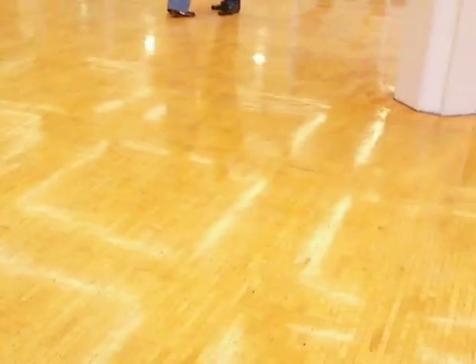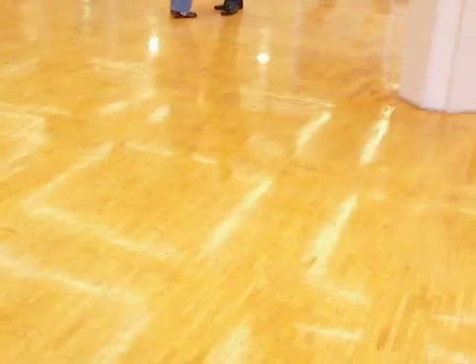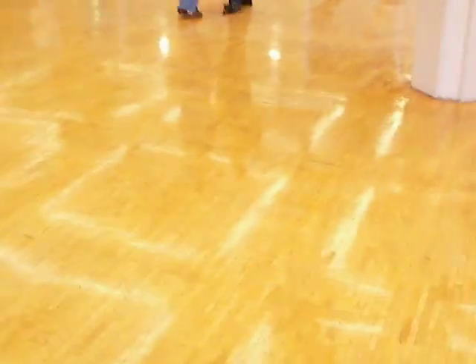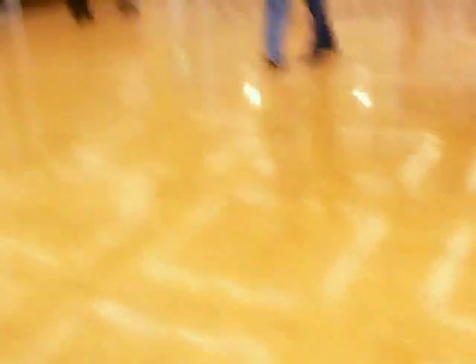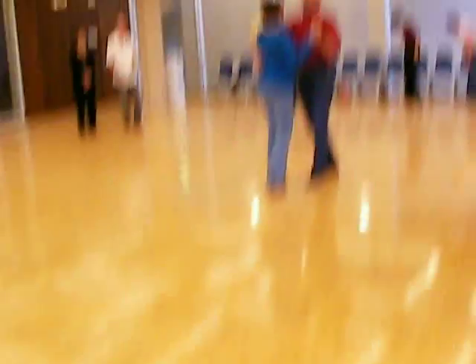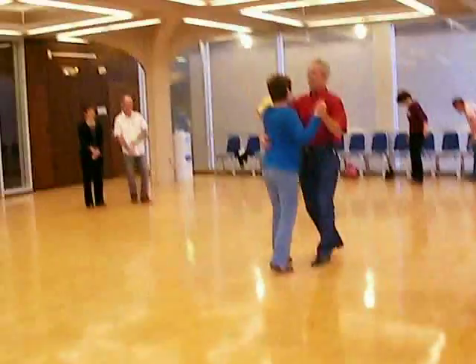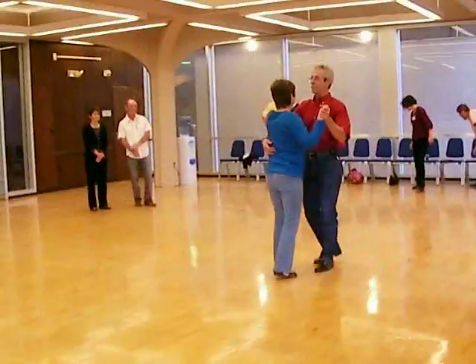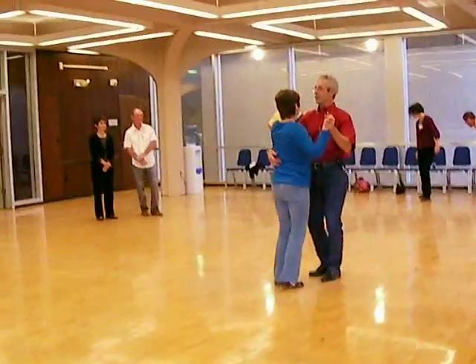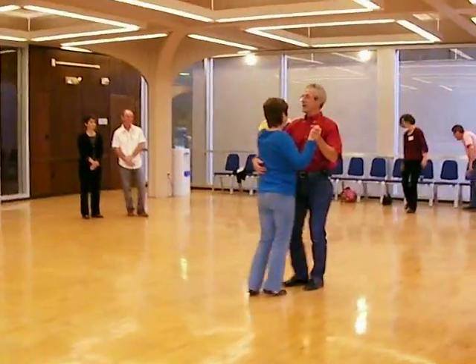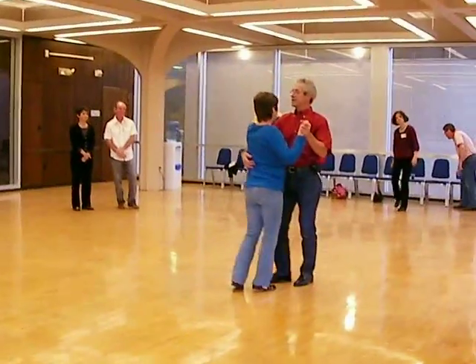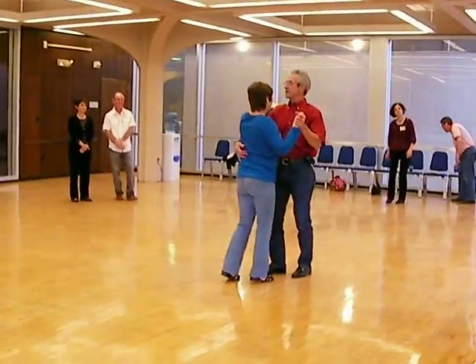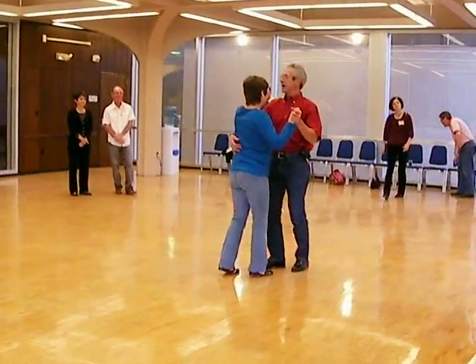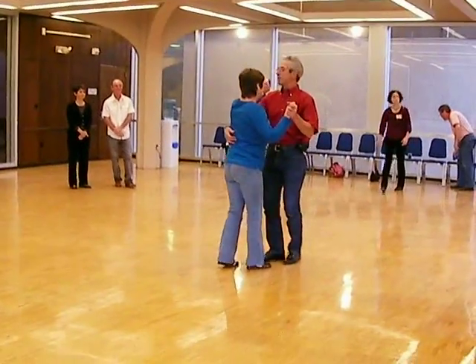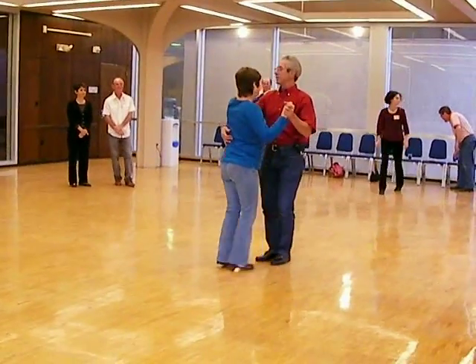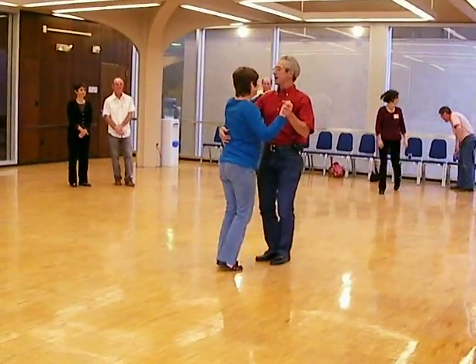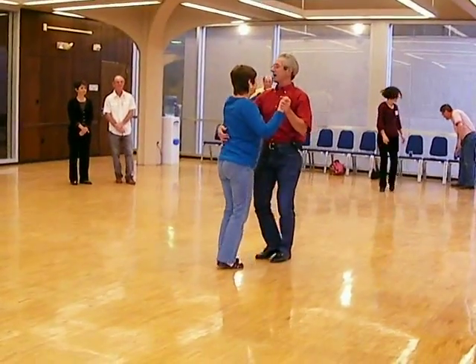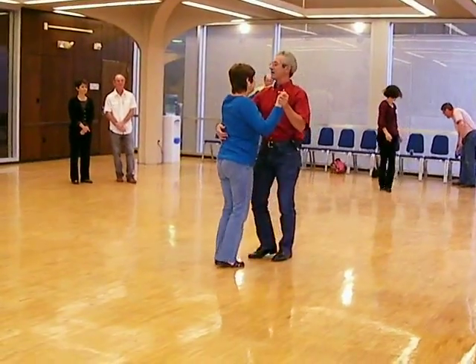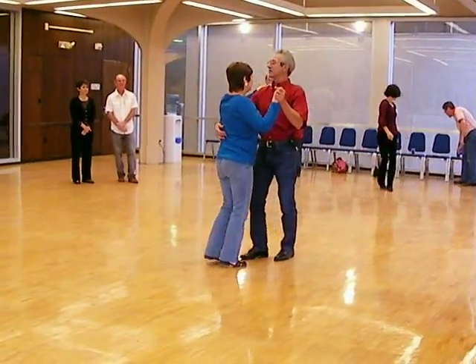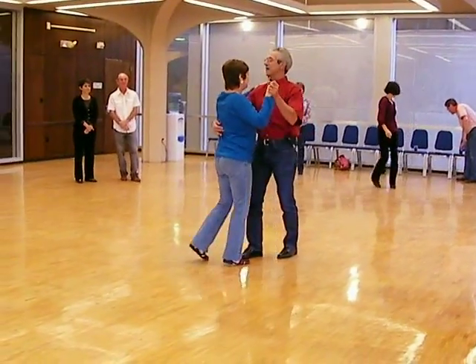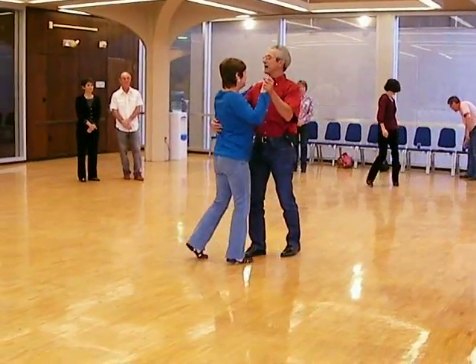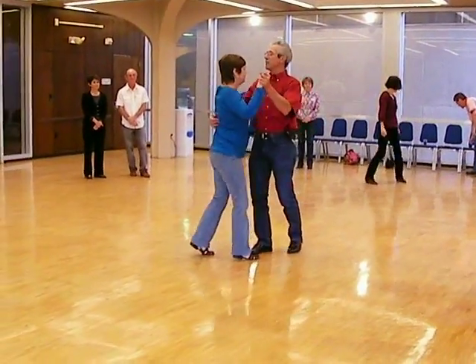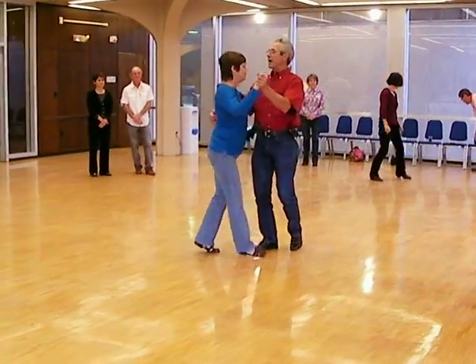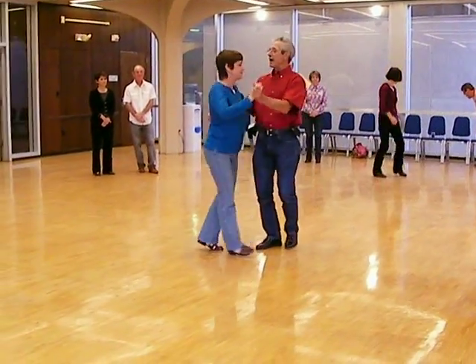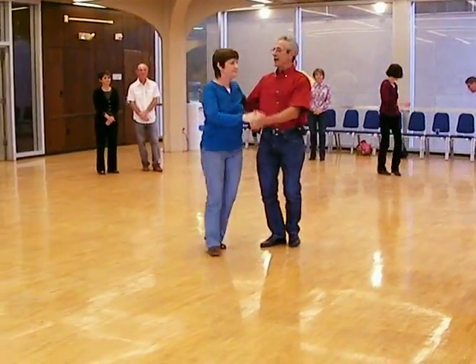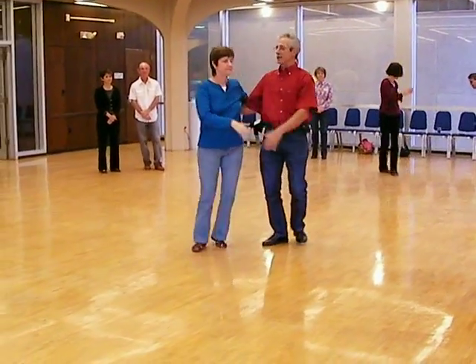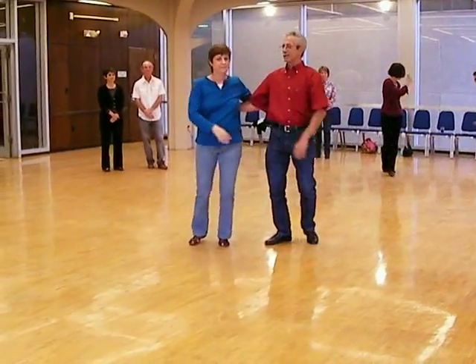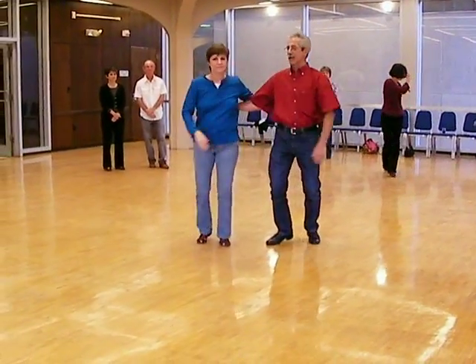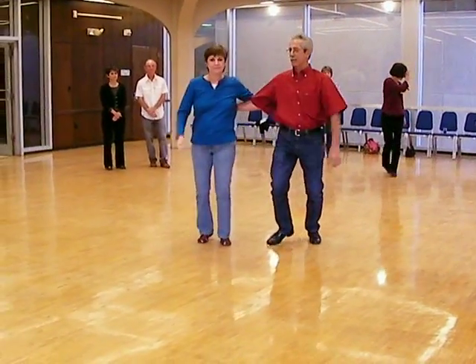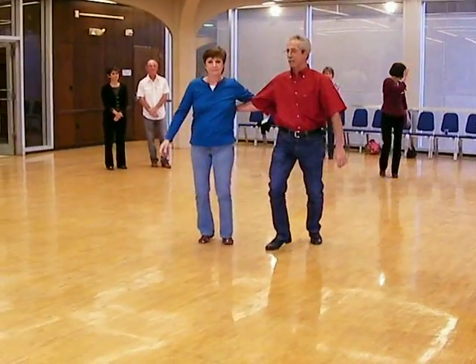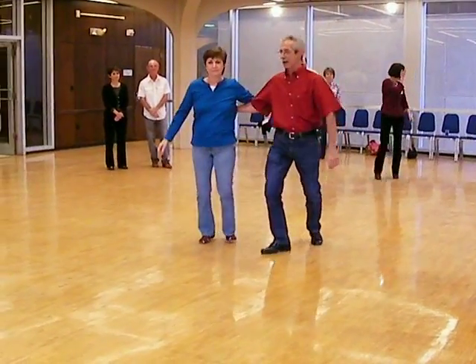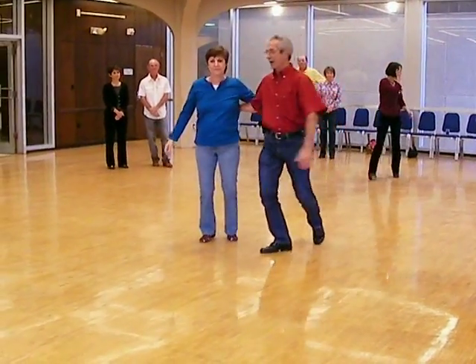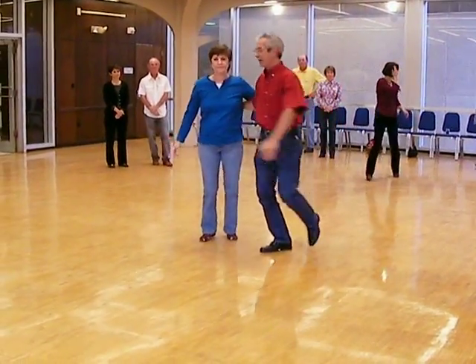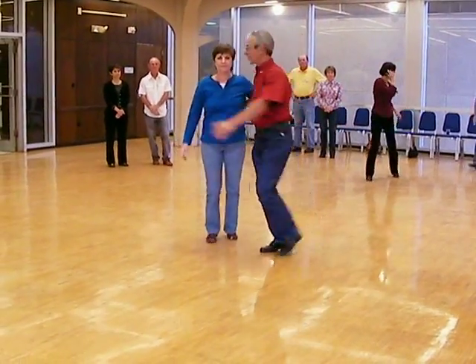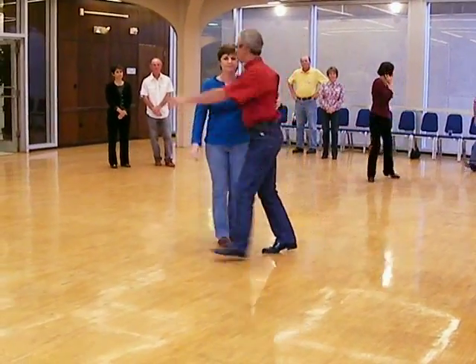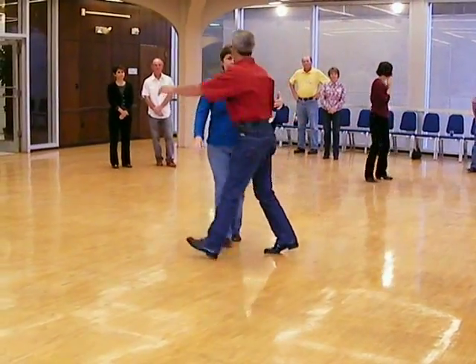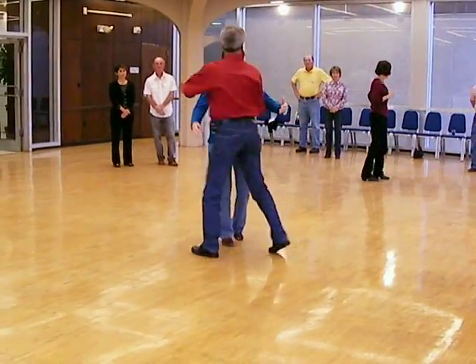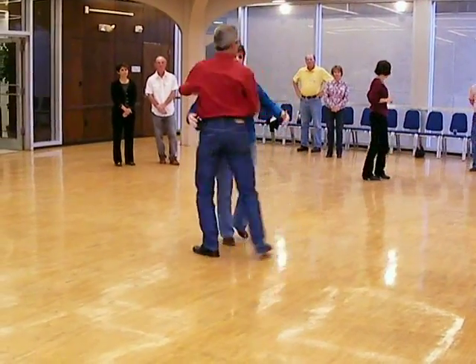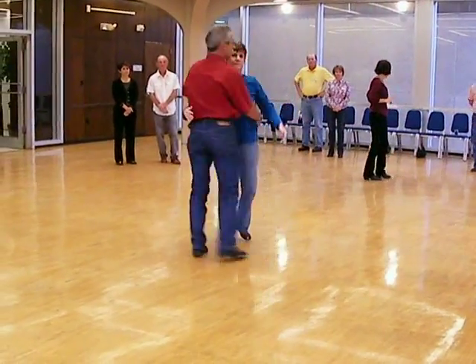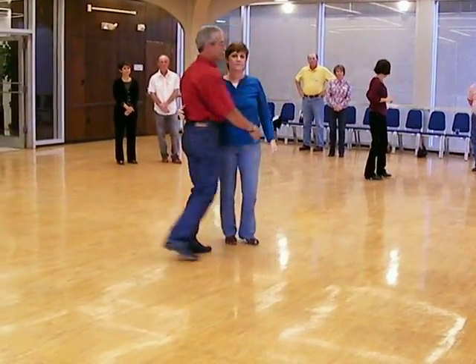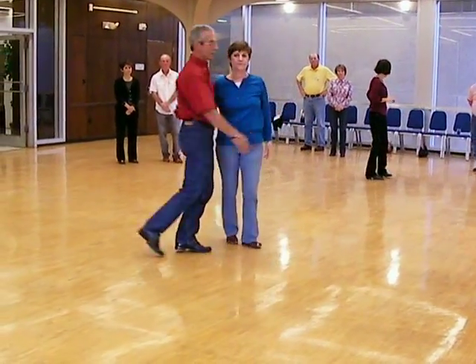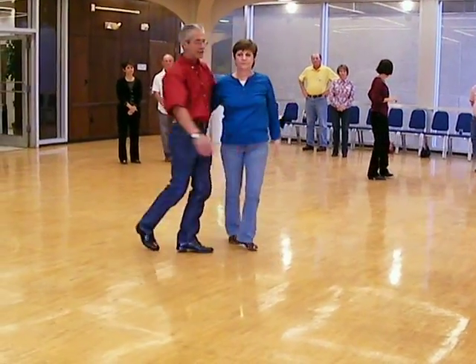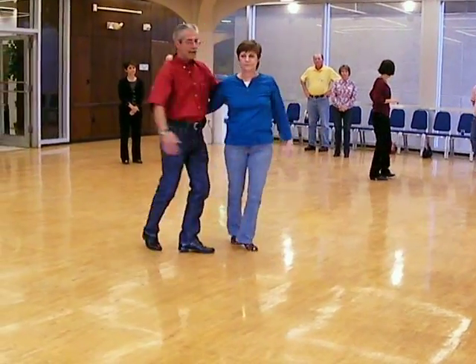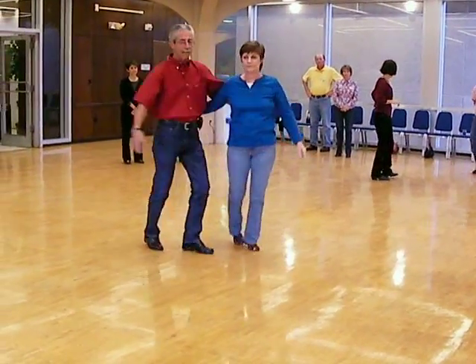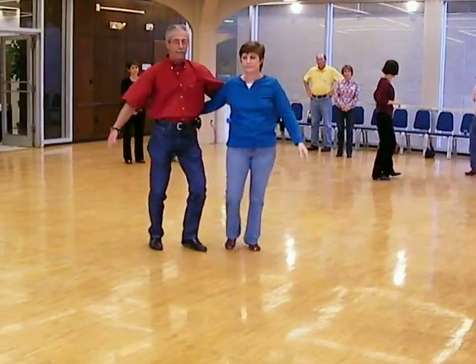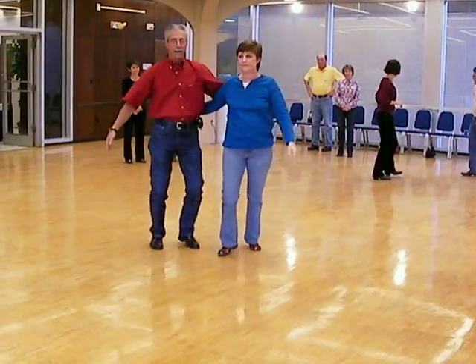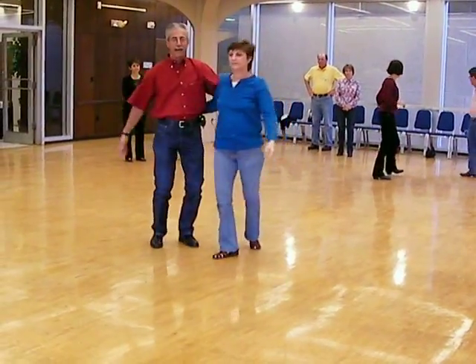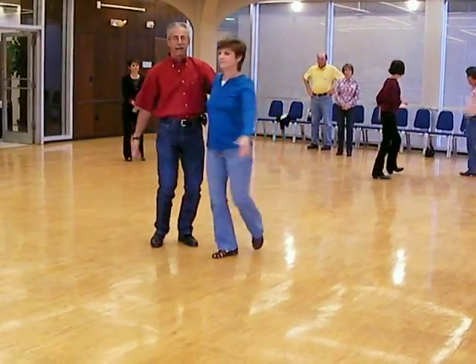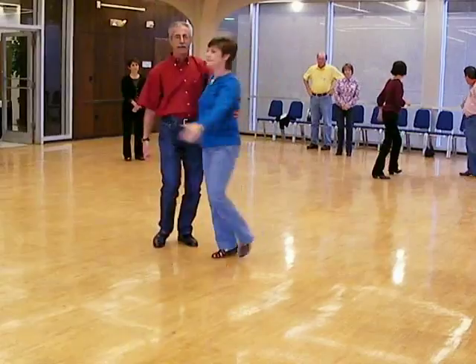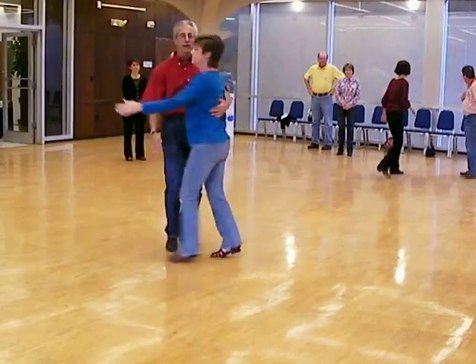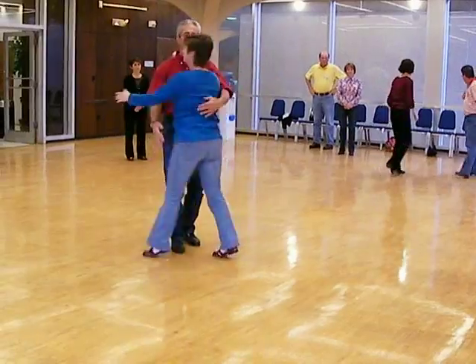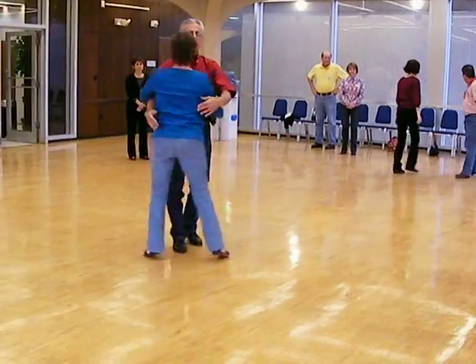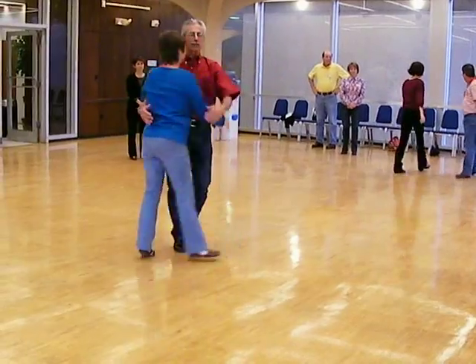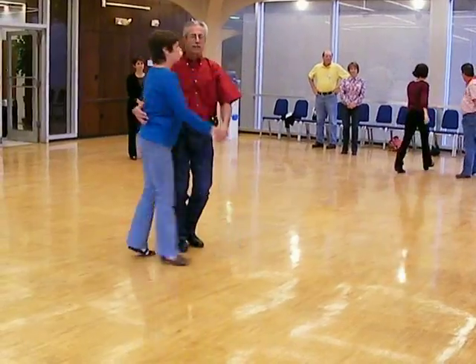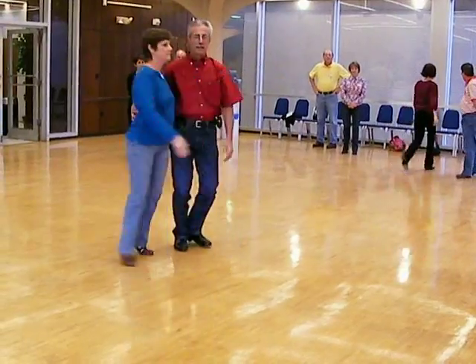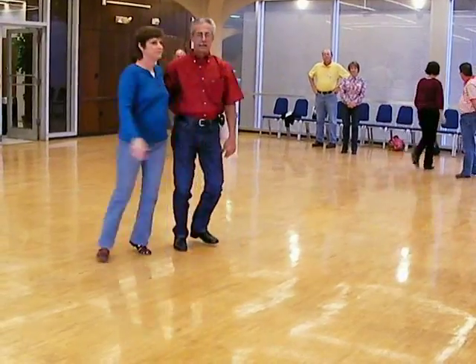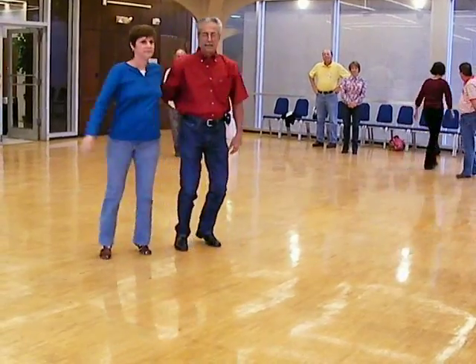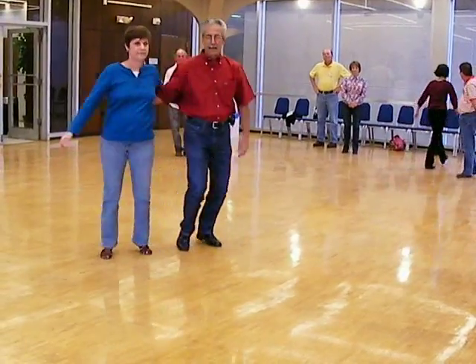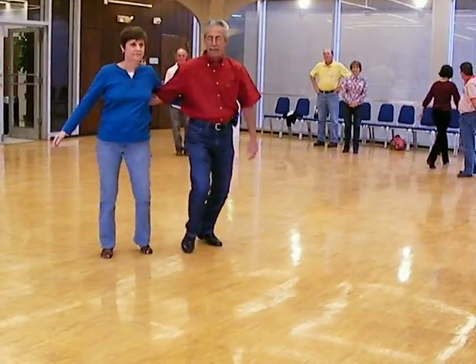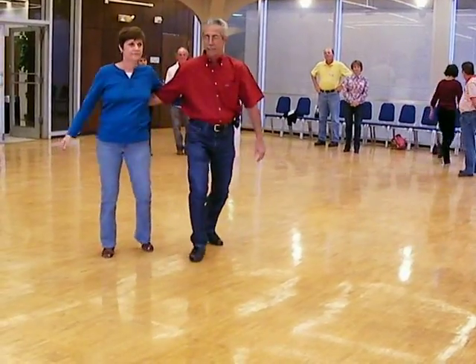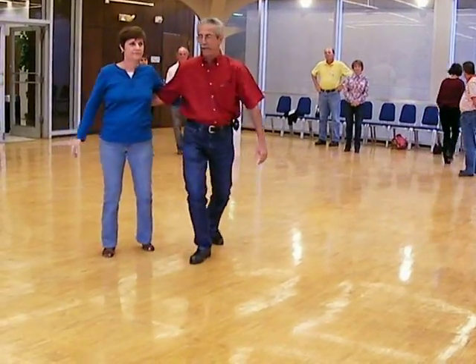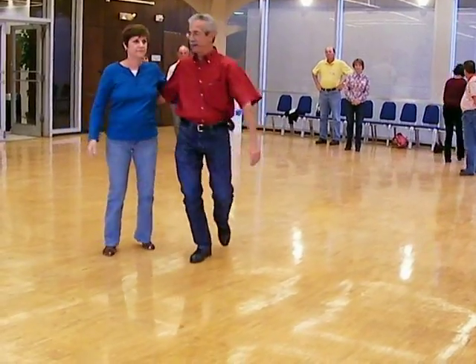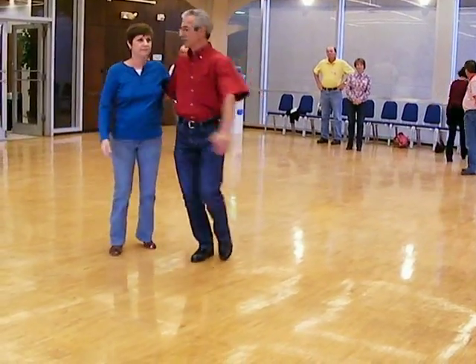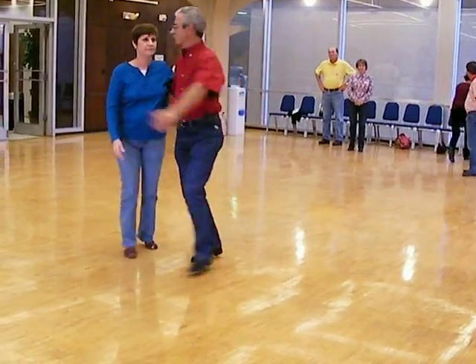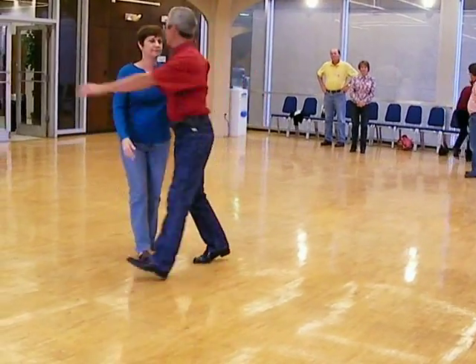And step, step, and step, and step, and across, step, and across, step, and across.